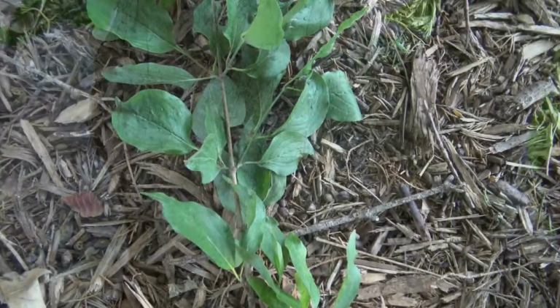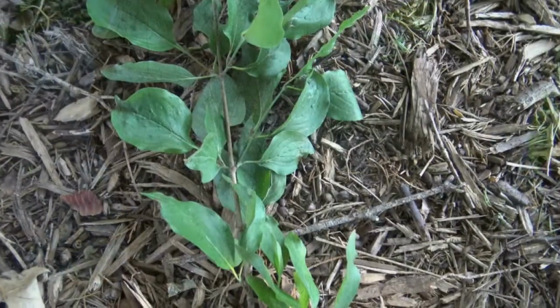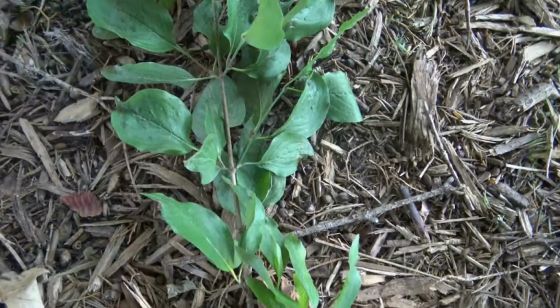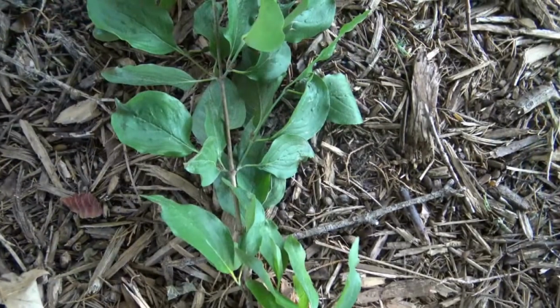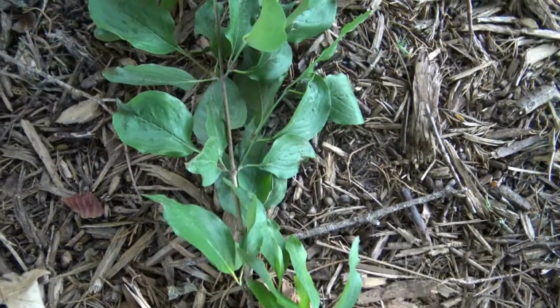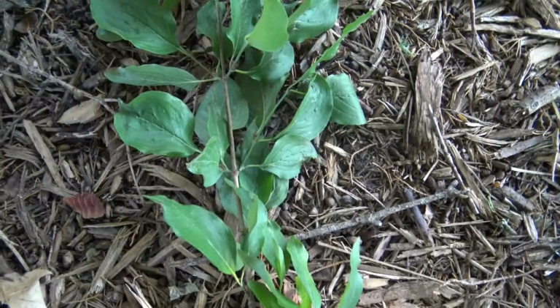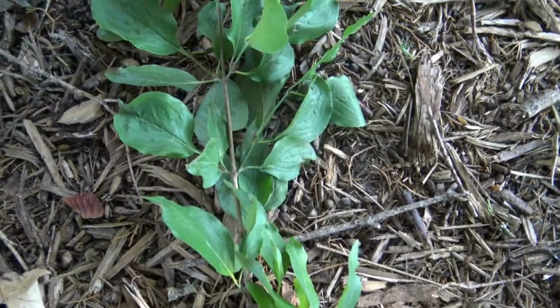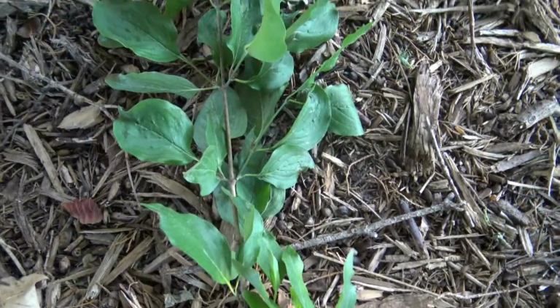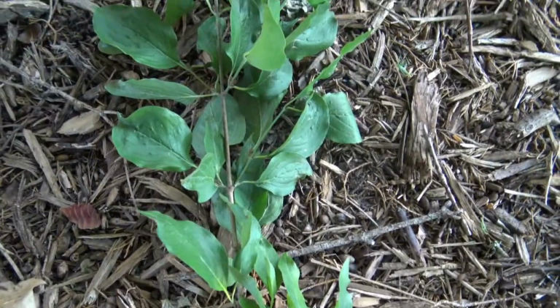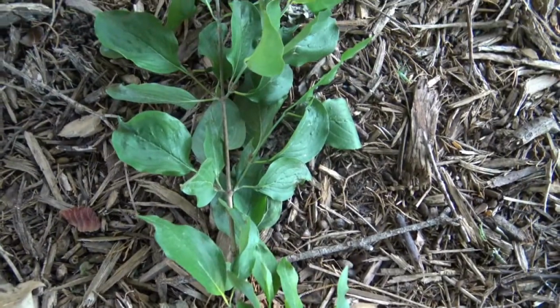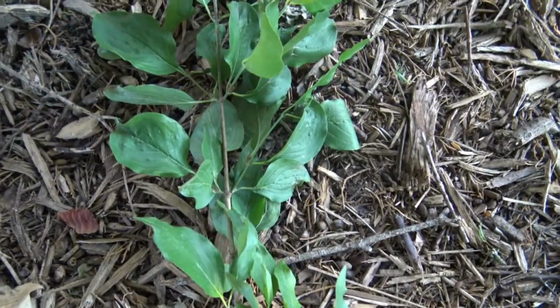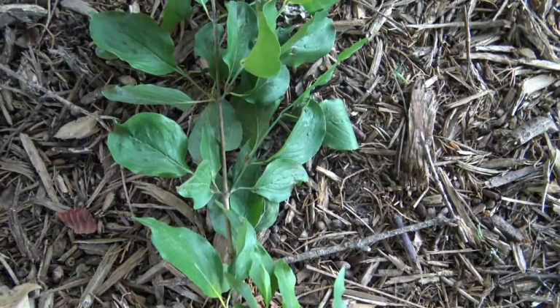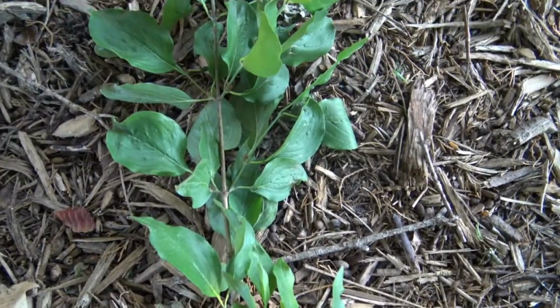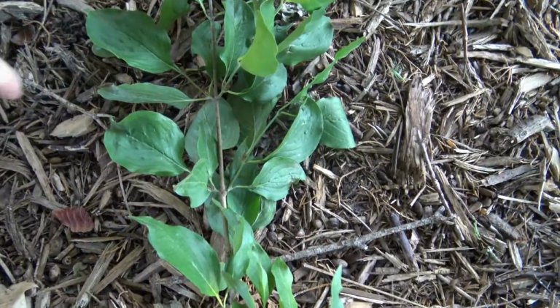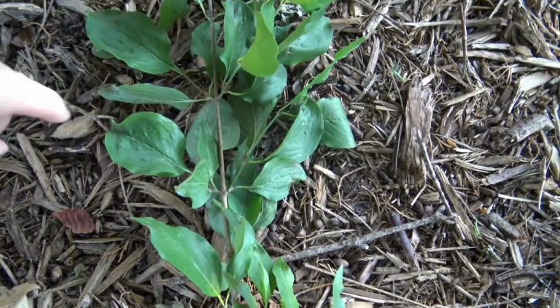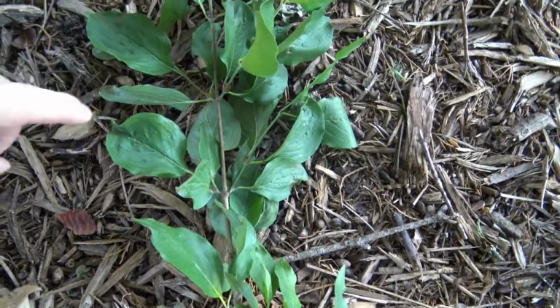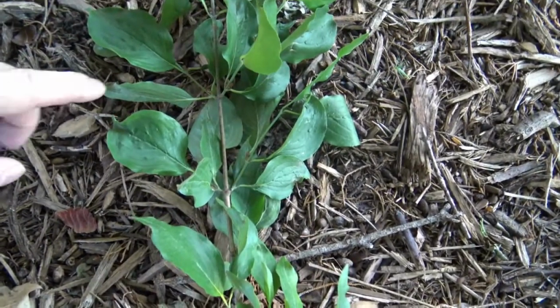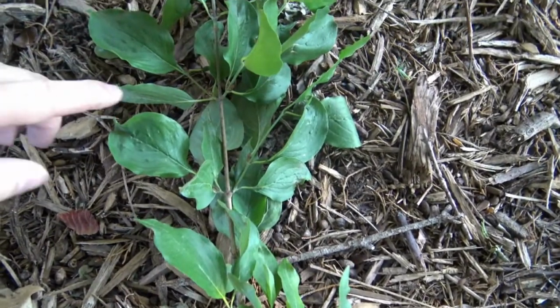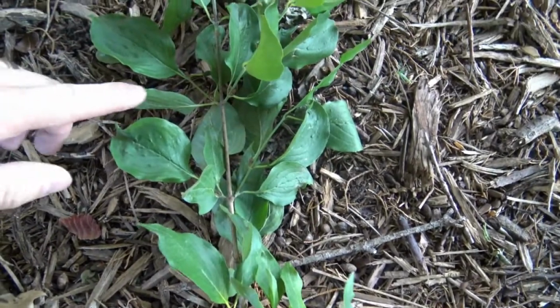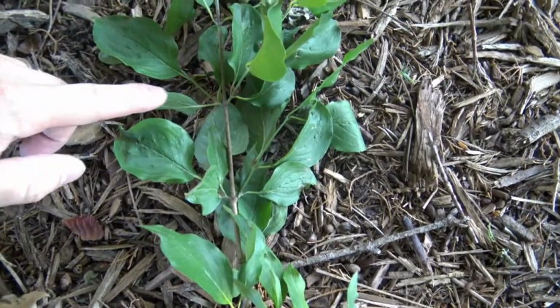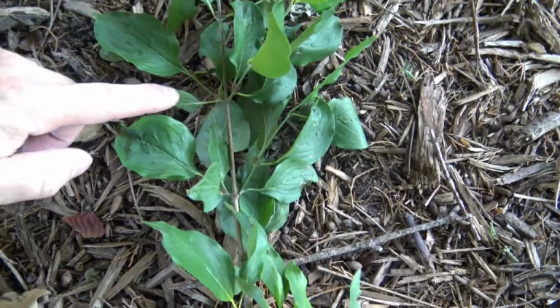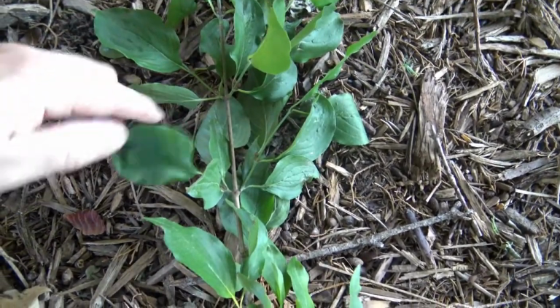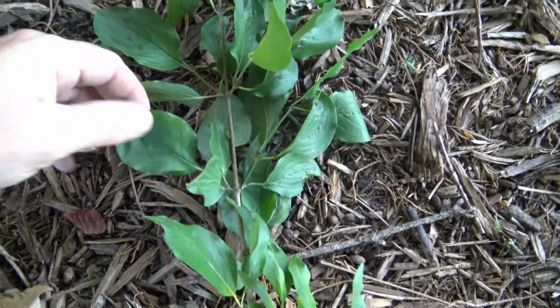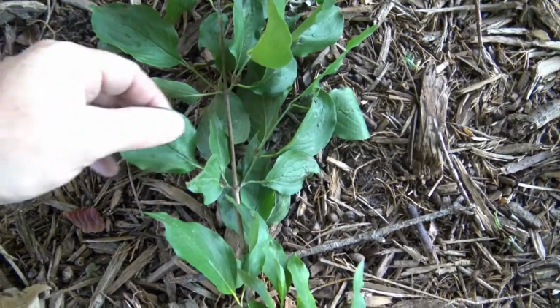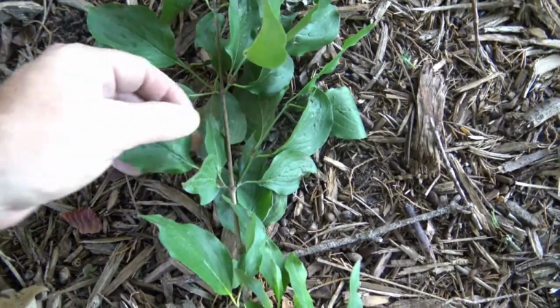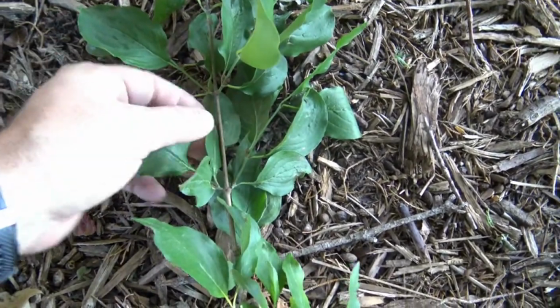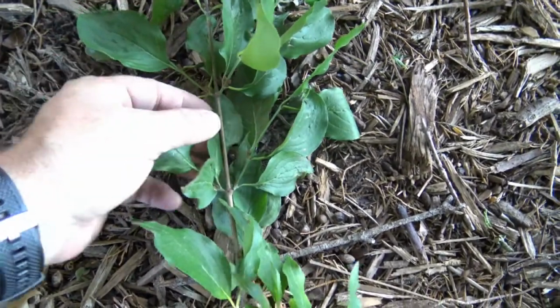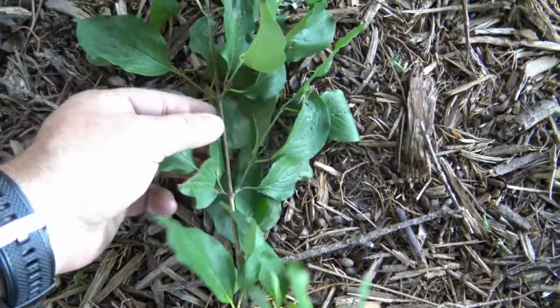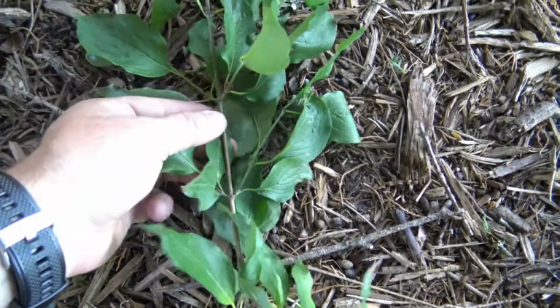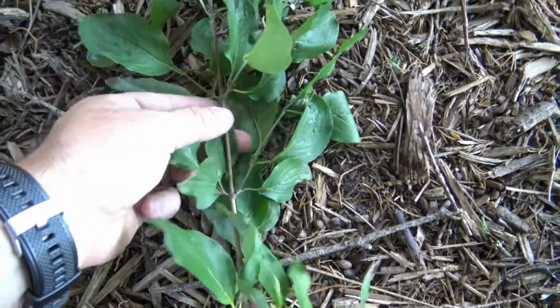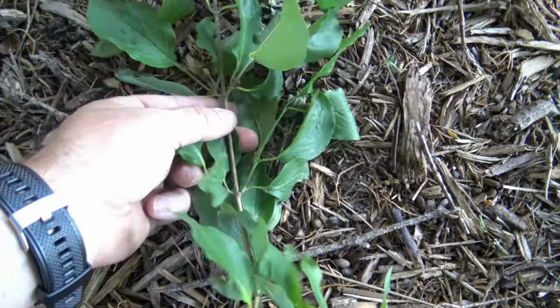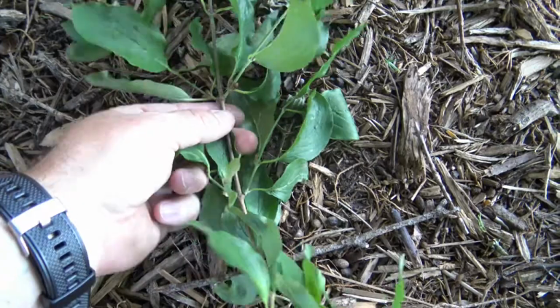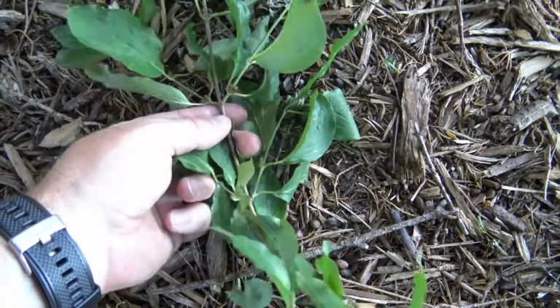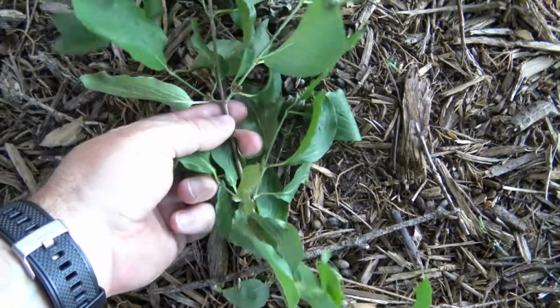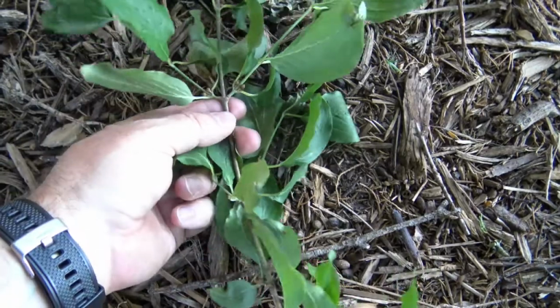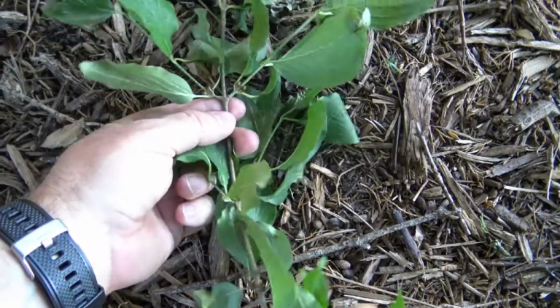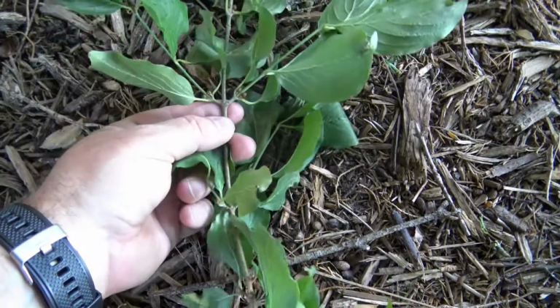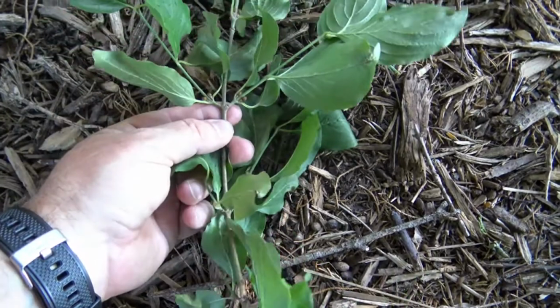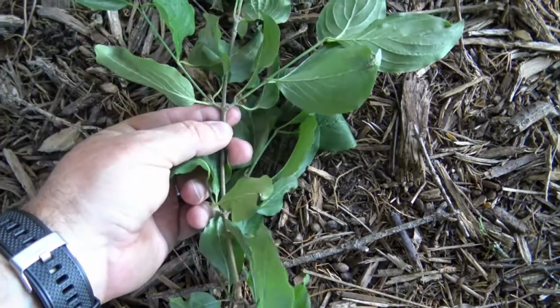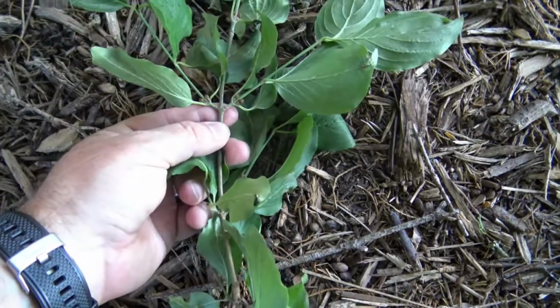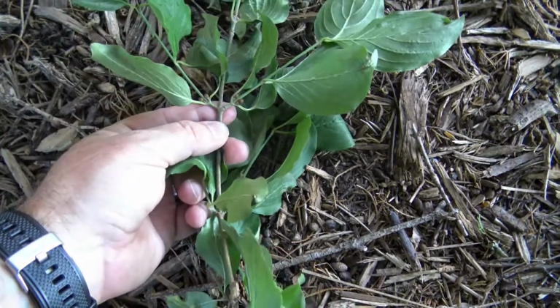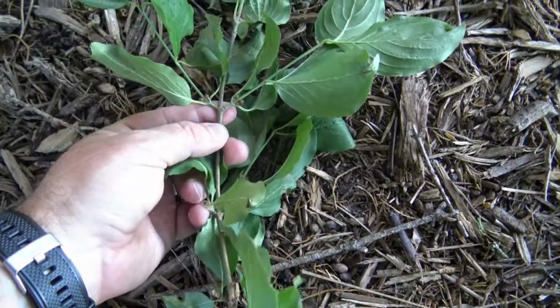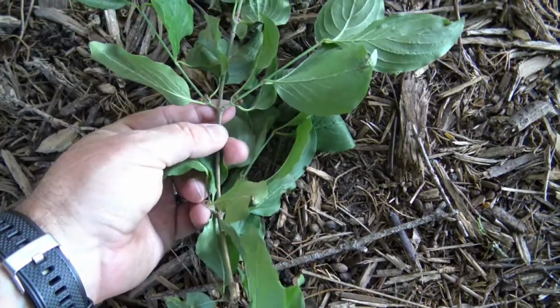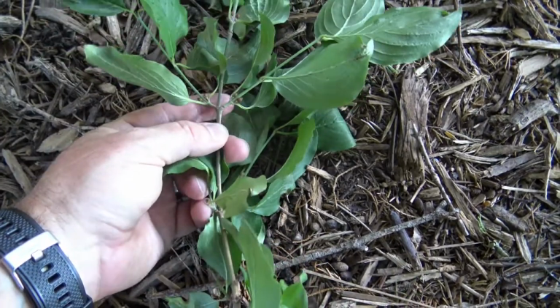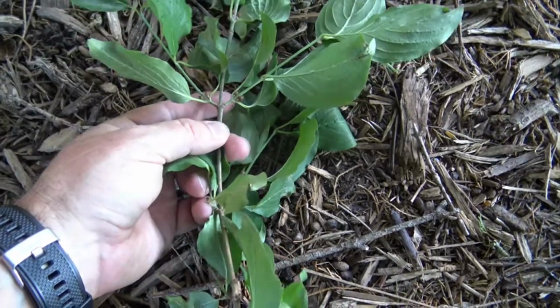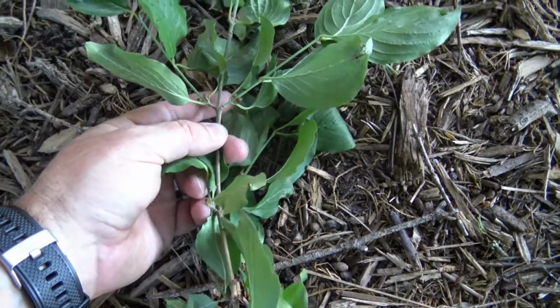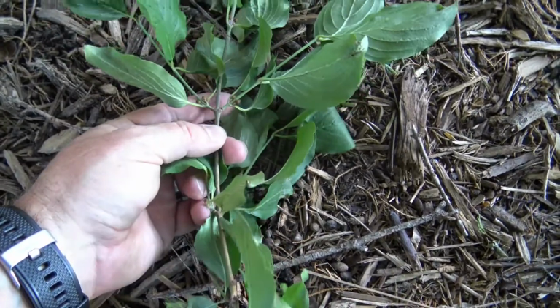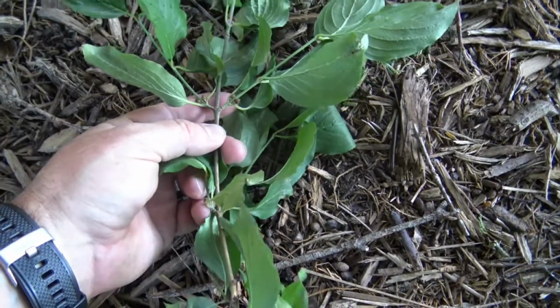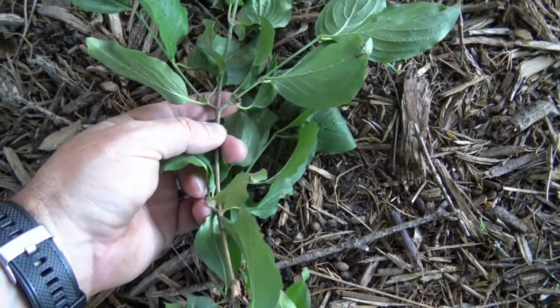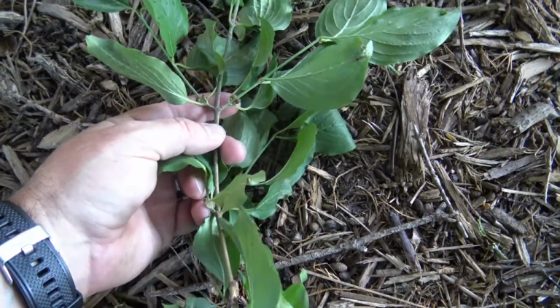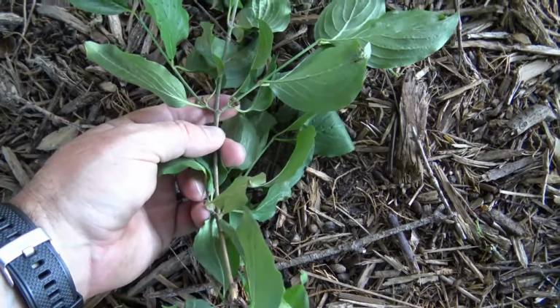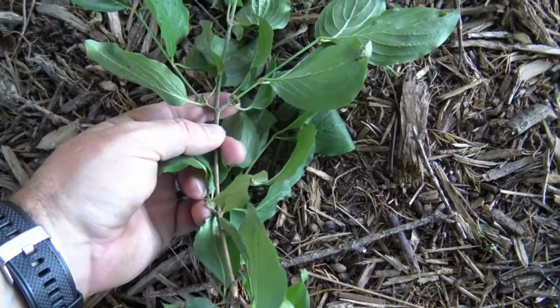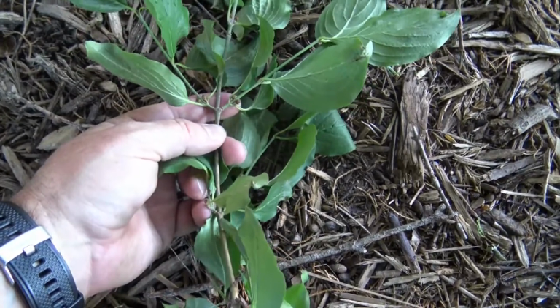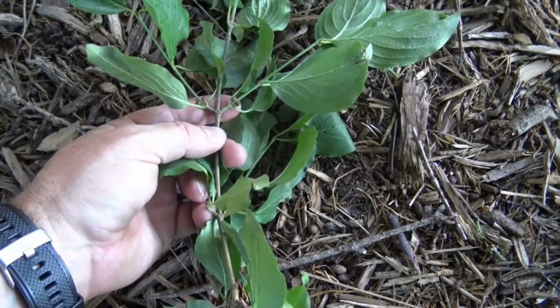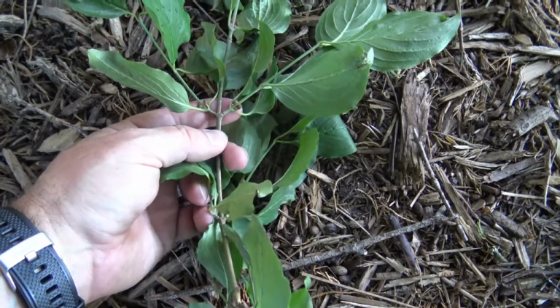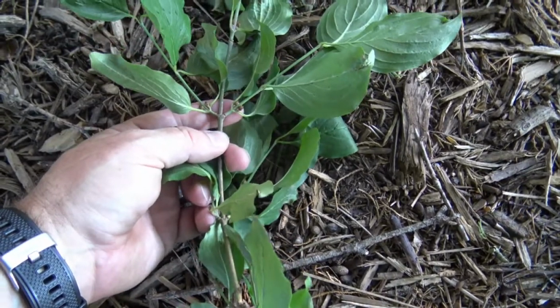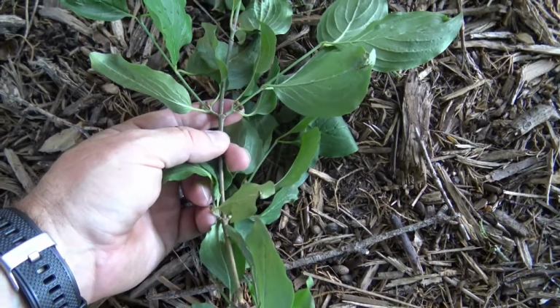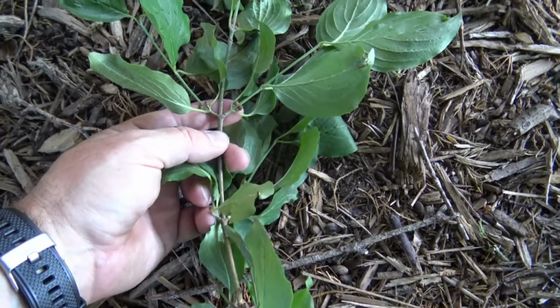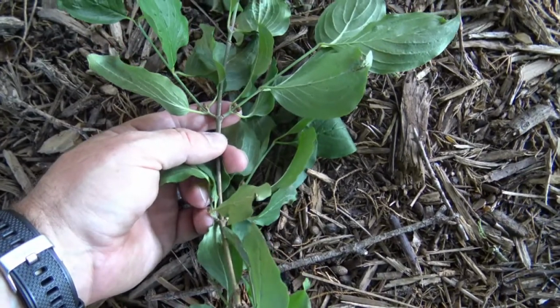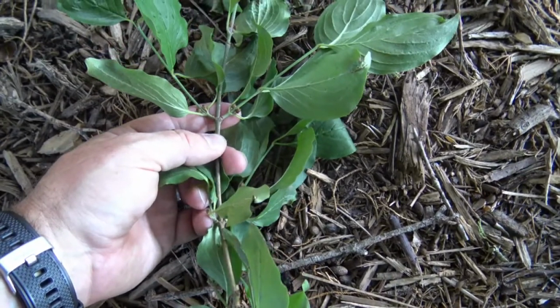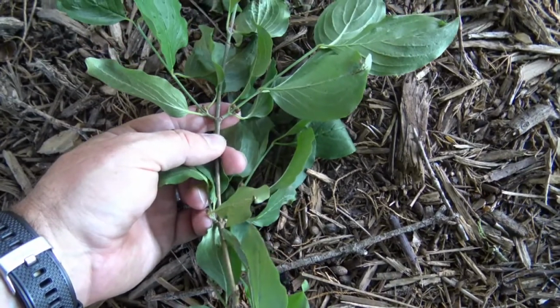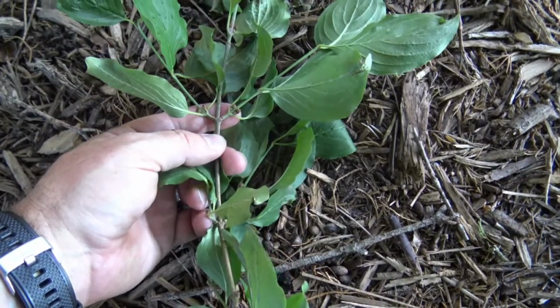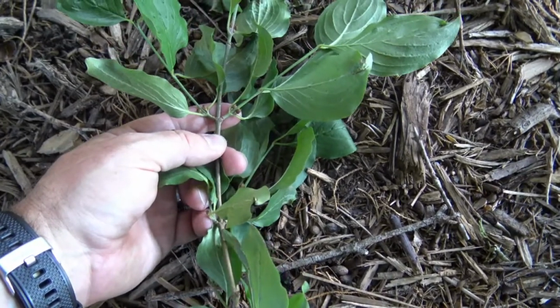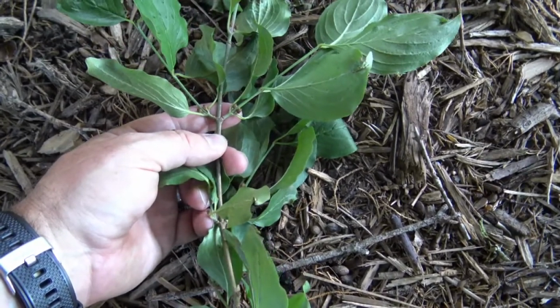Like most of our dogwoods, the Cornelian cherry has leaves, branches, and buds that are oppositely arranged.